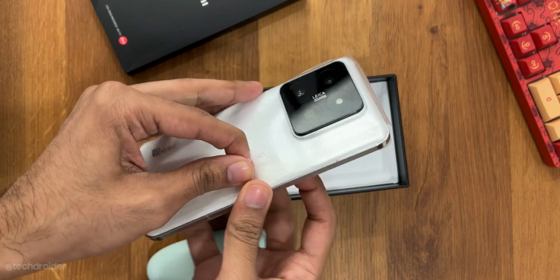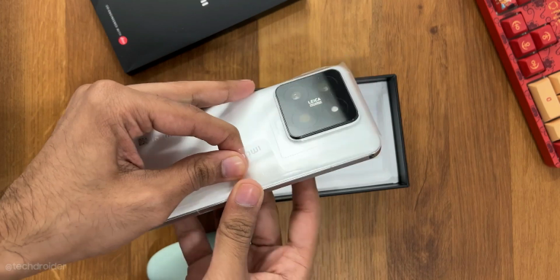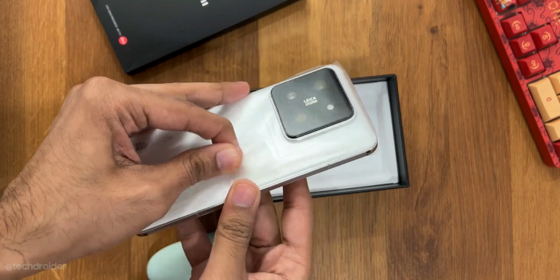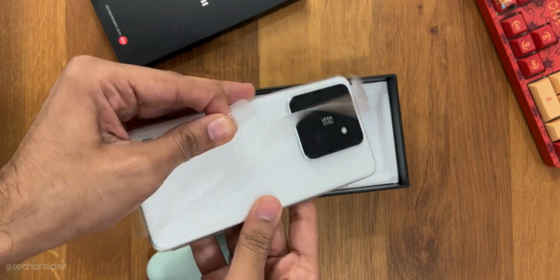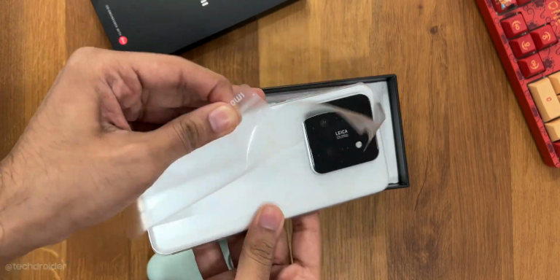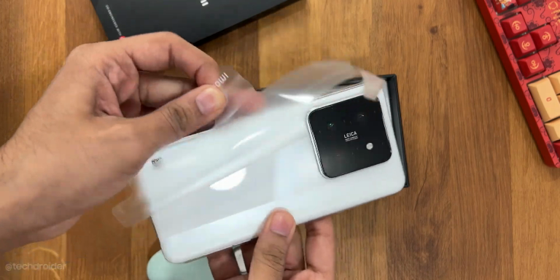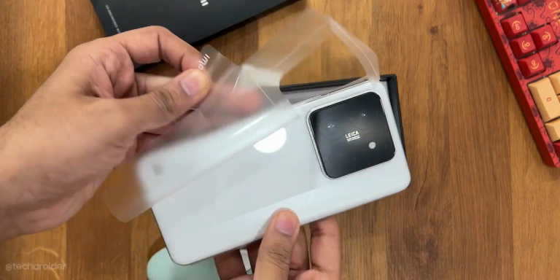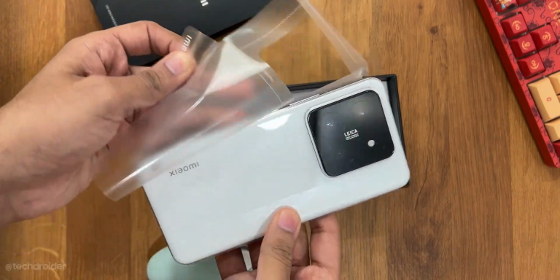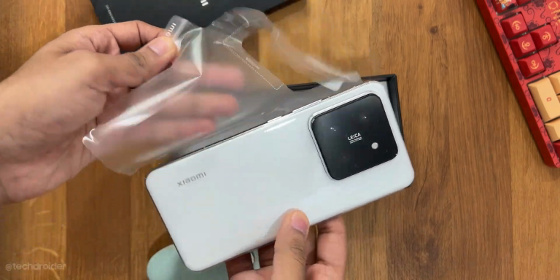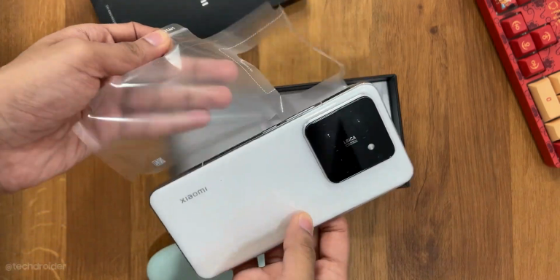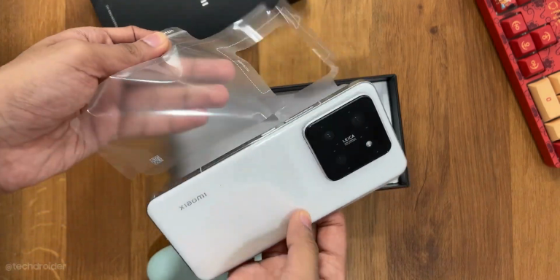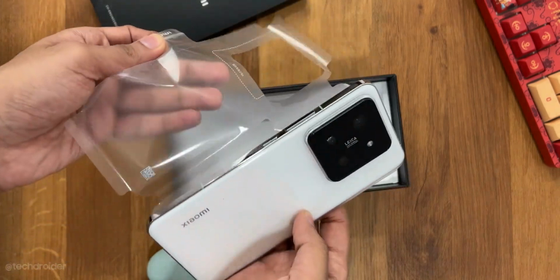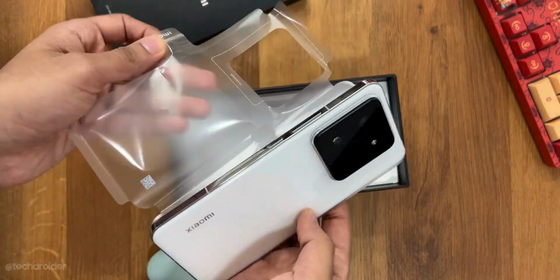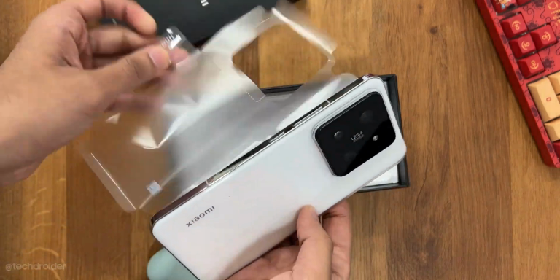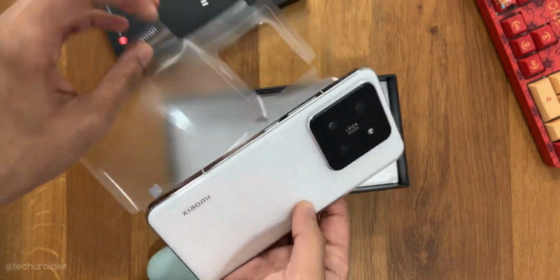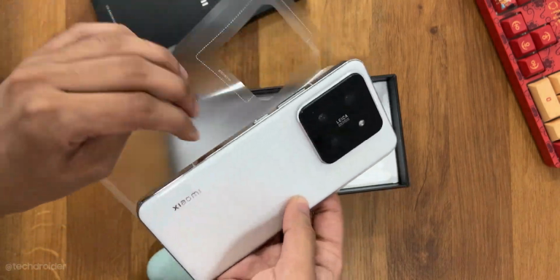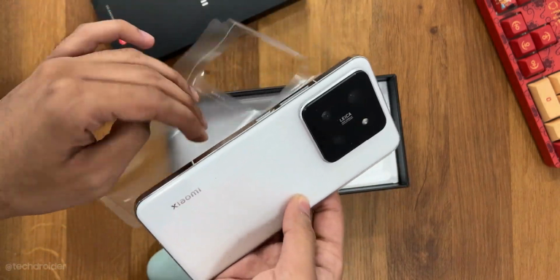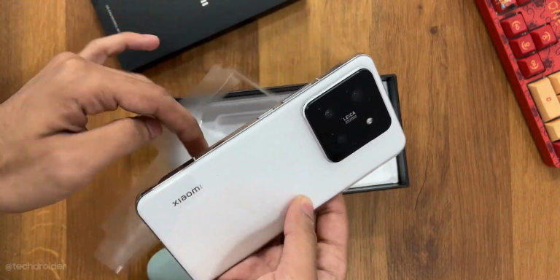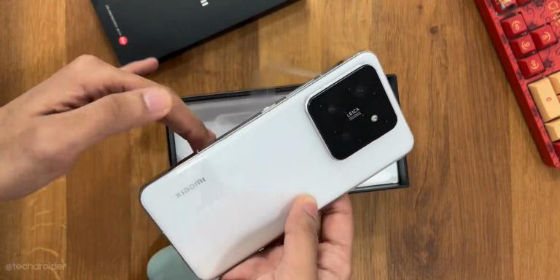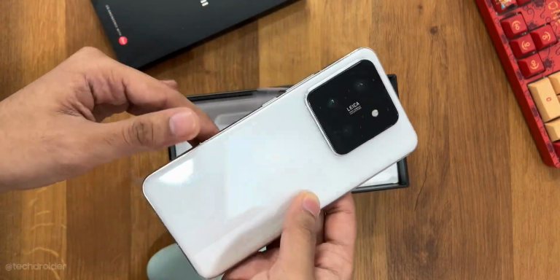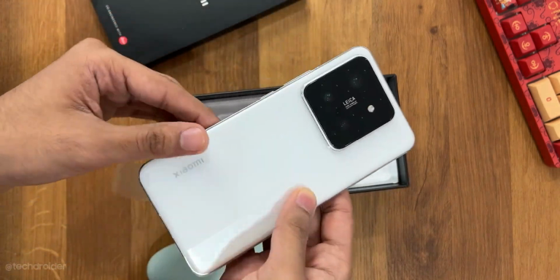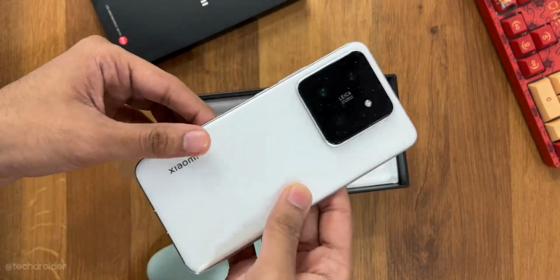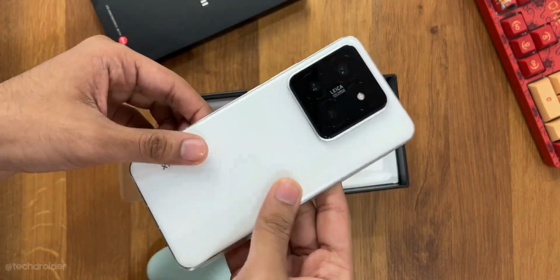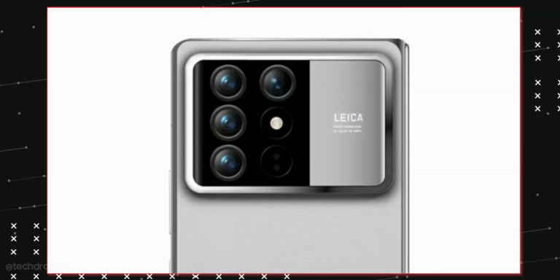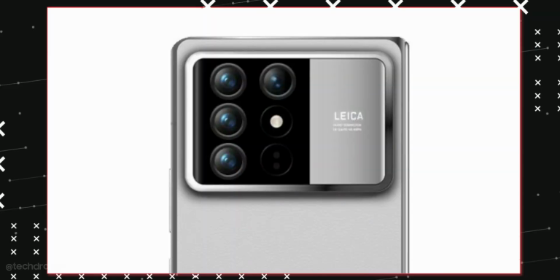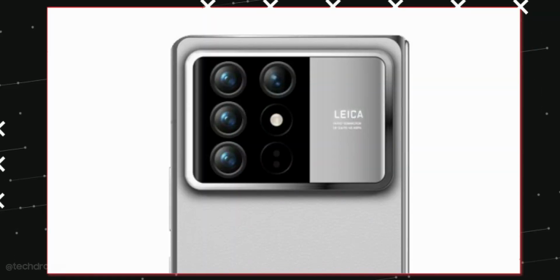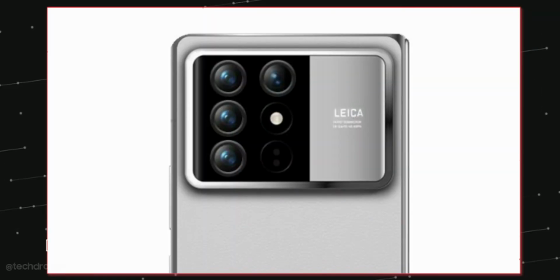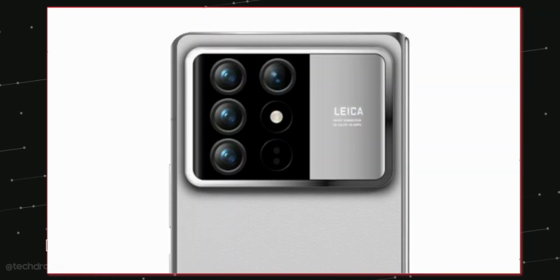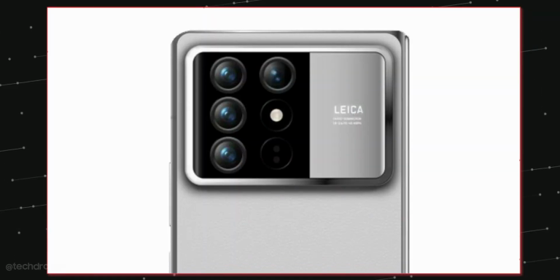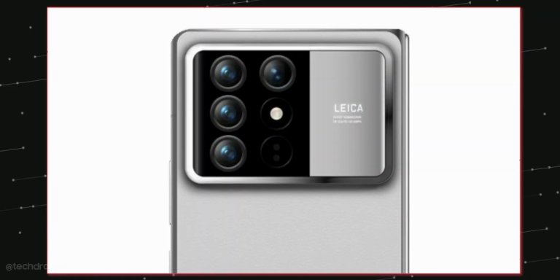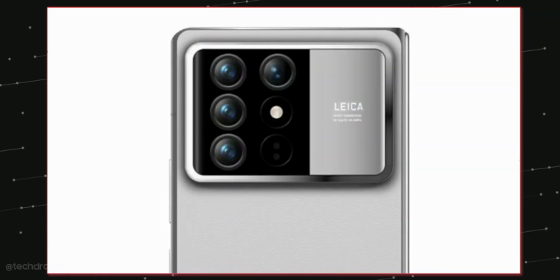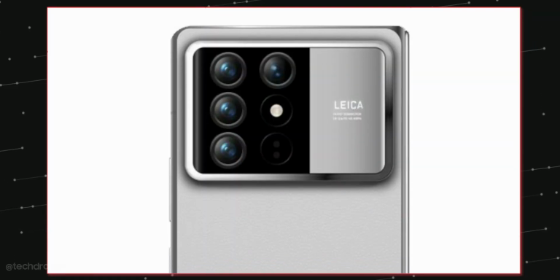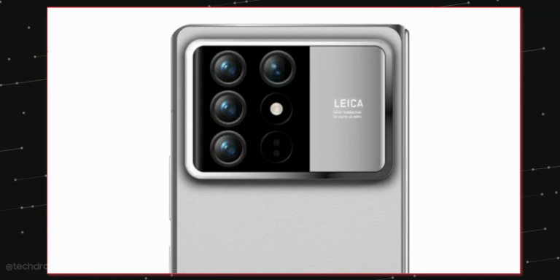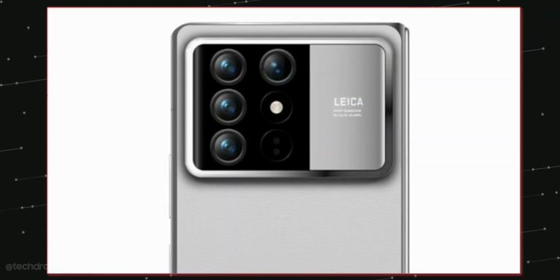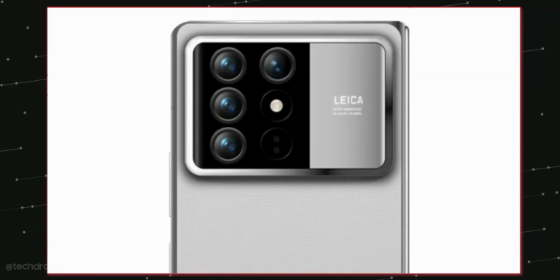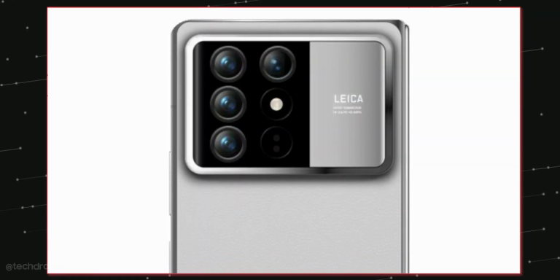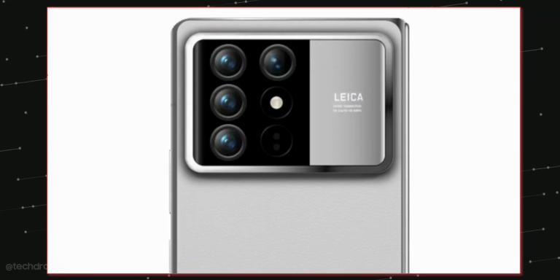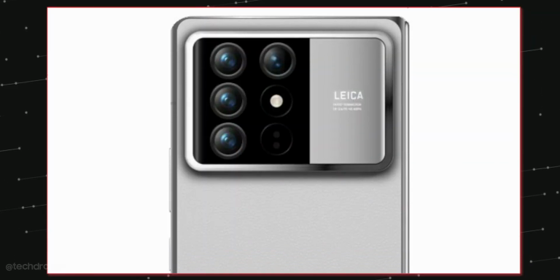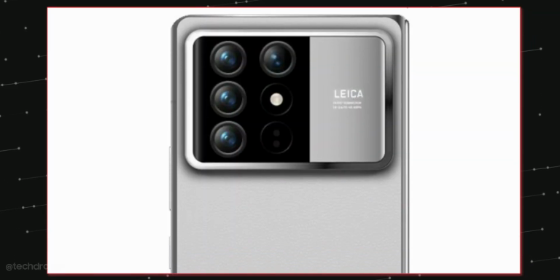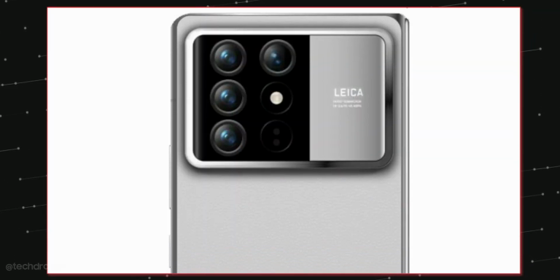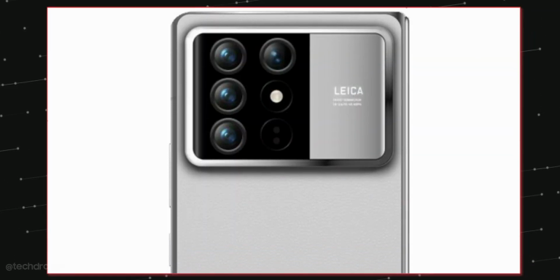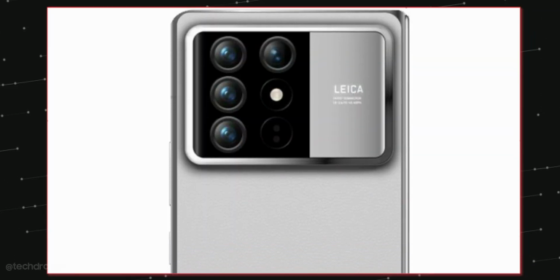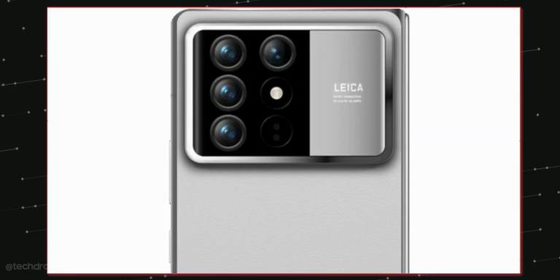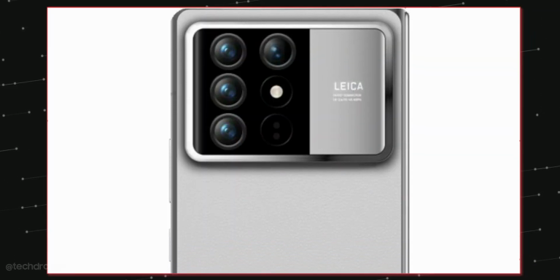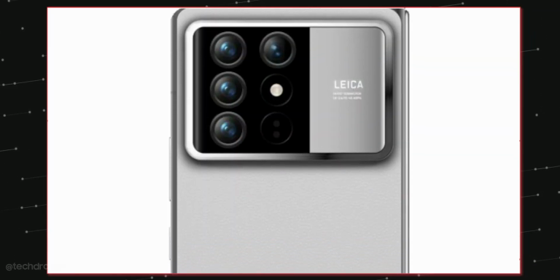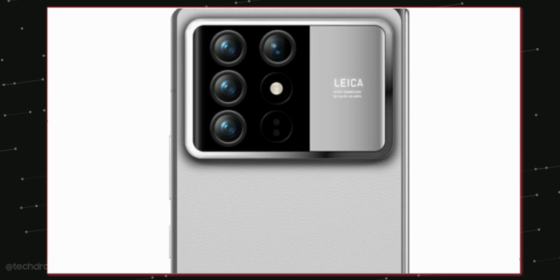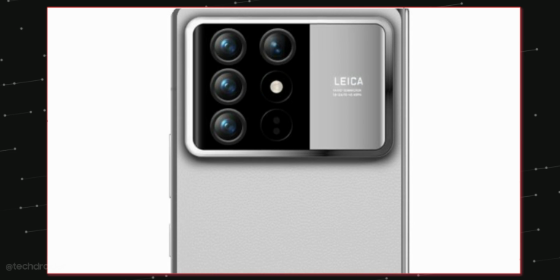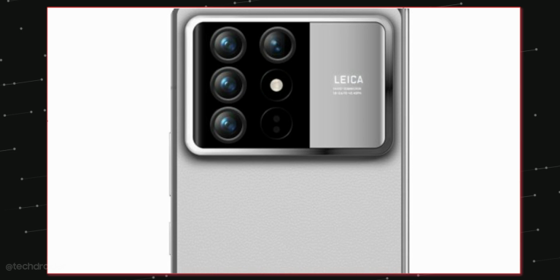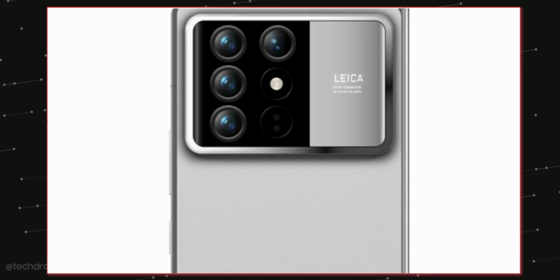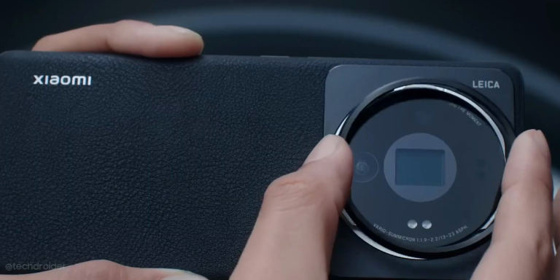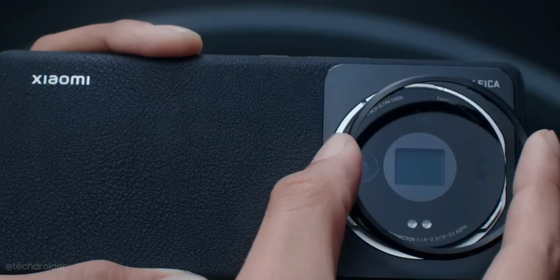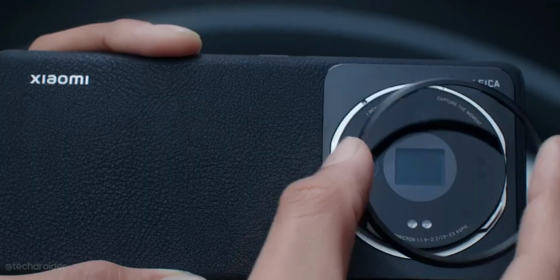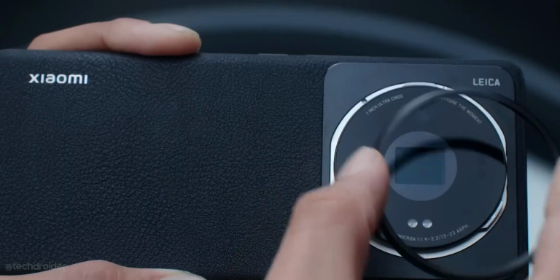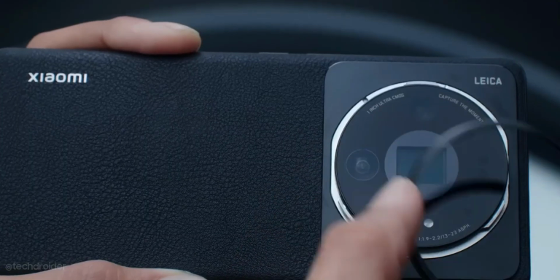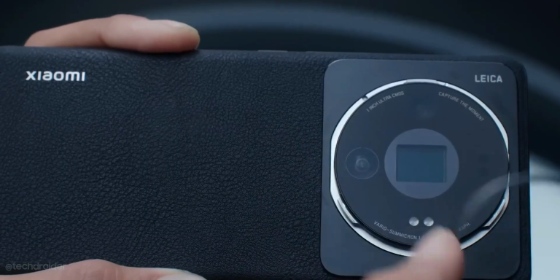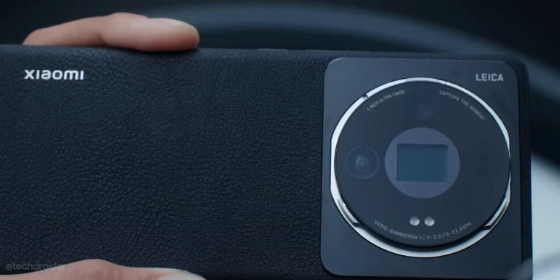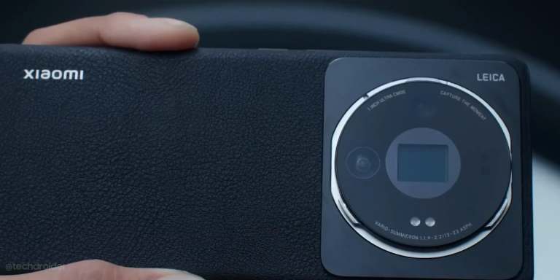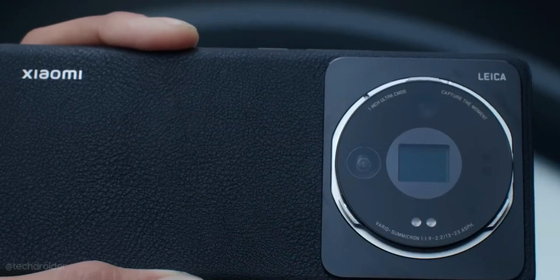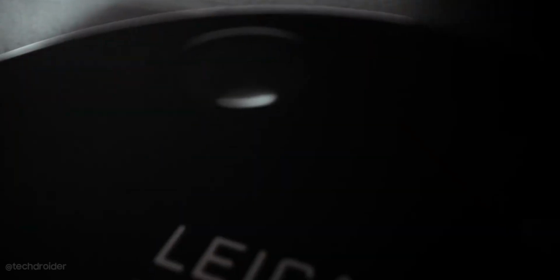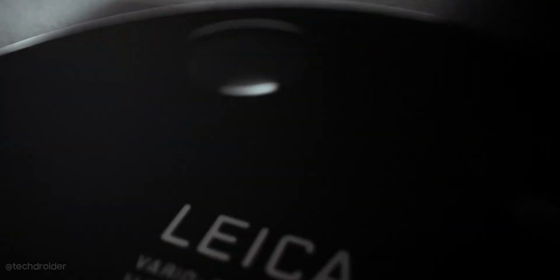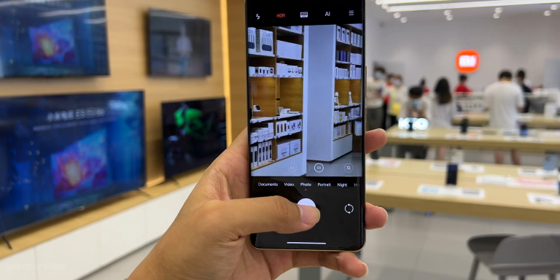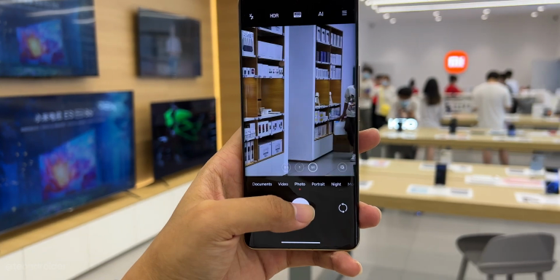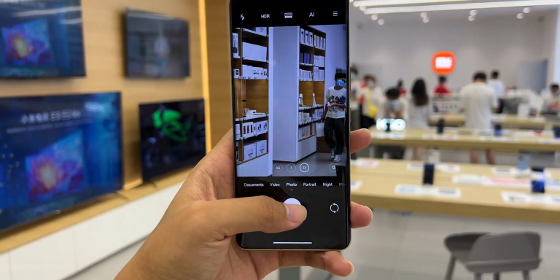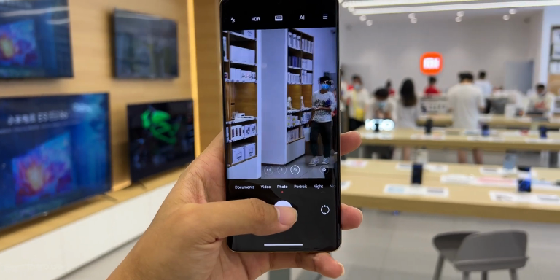Xiaomi is going all out and the upcoming Xiaomi 15 series is gonna give a tough fight to the OnePlus 13 and Samsung S25.